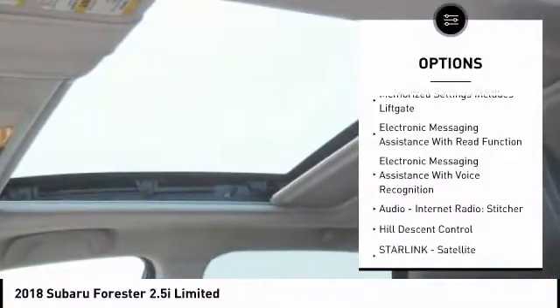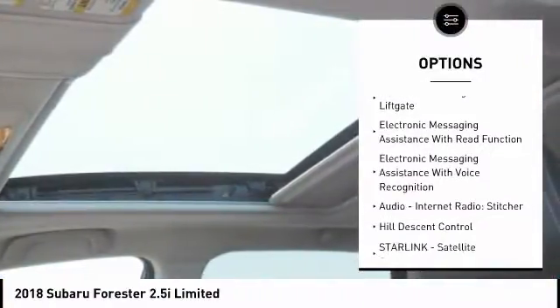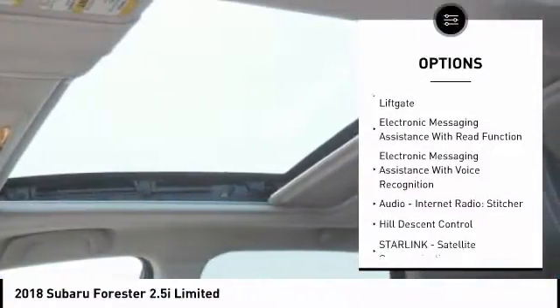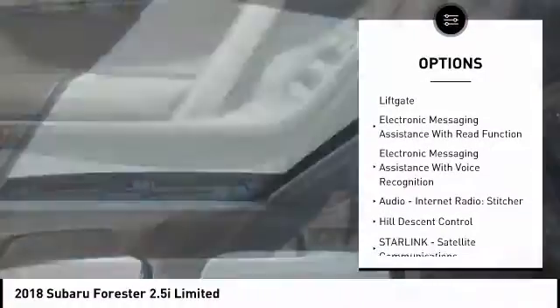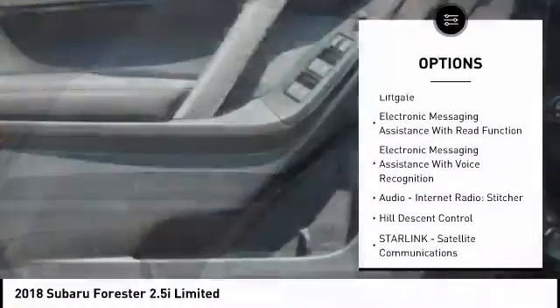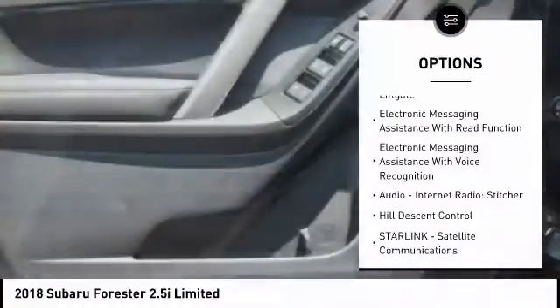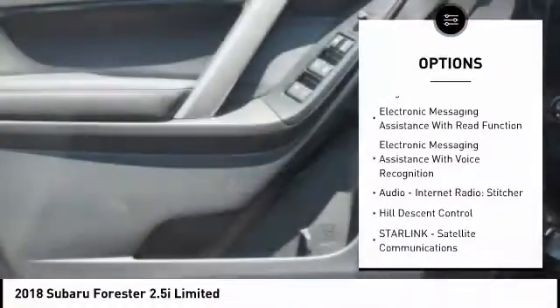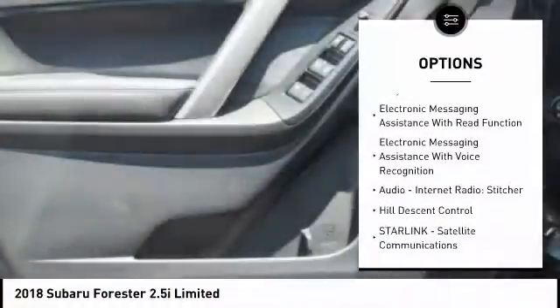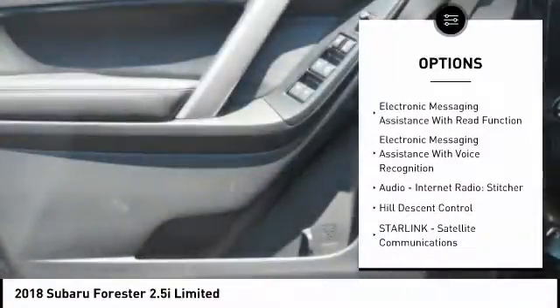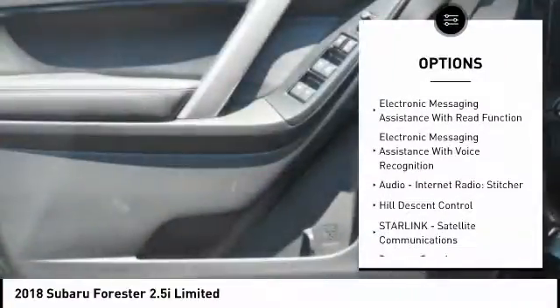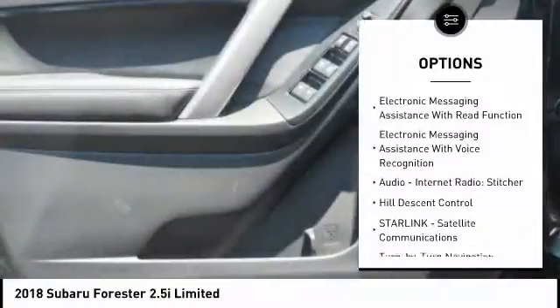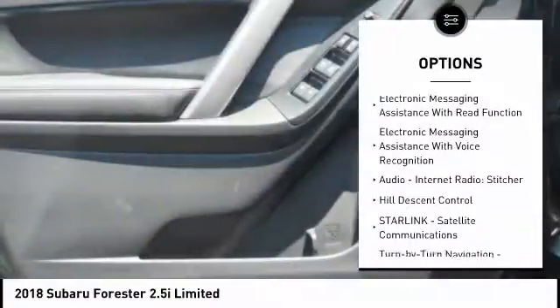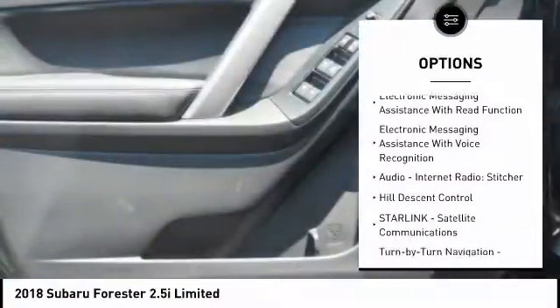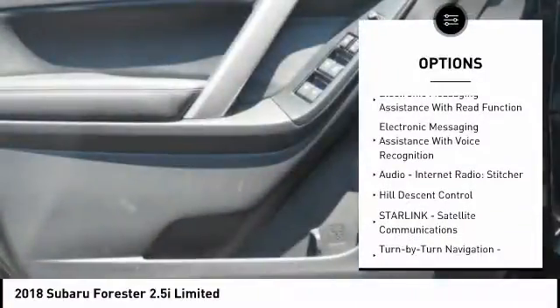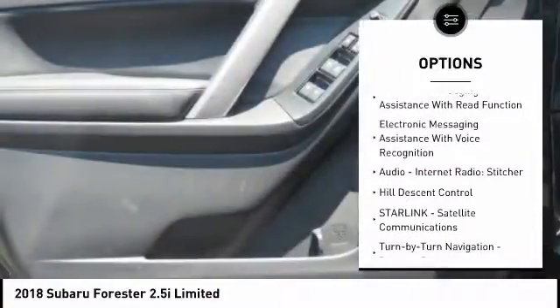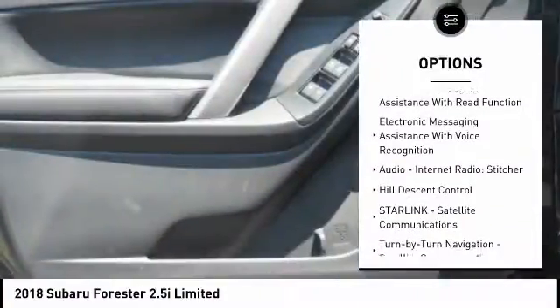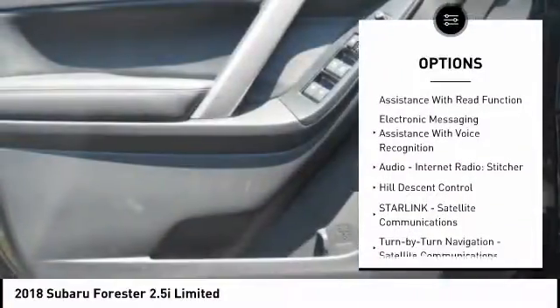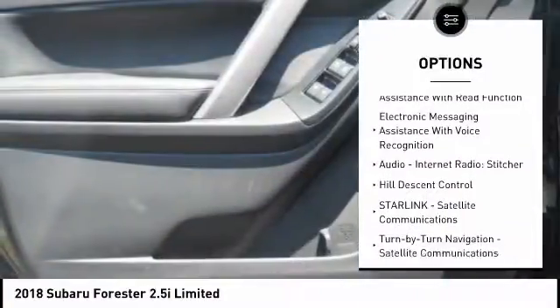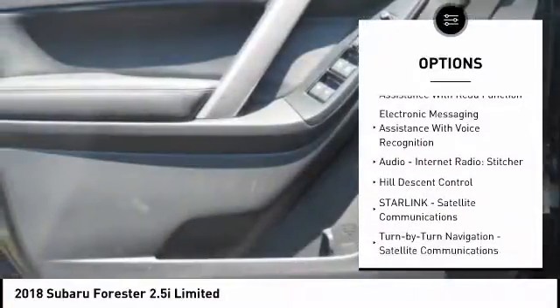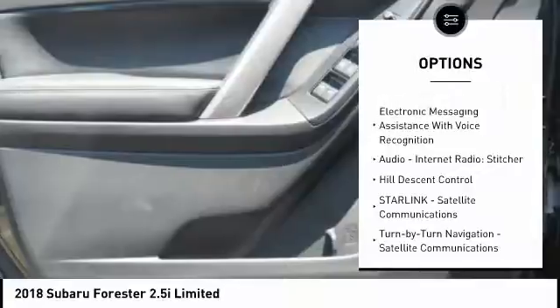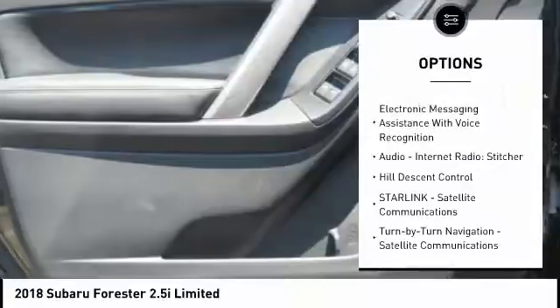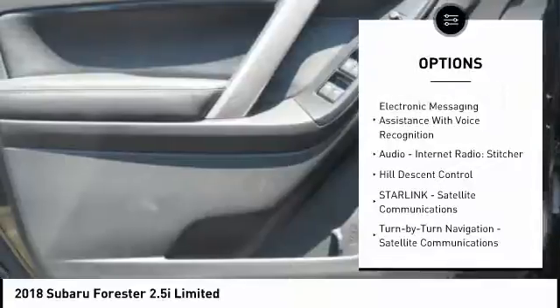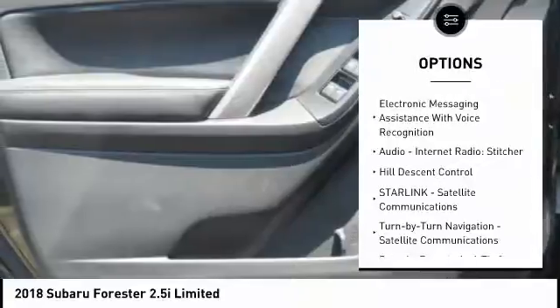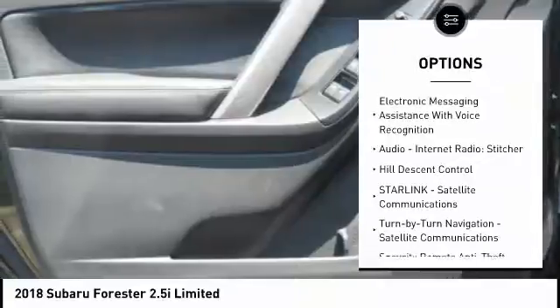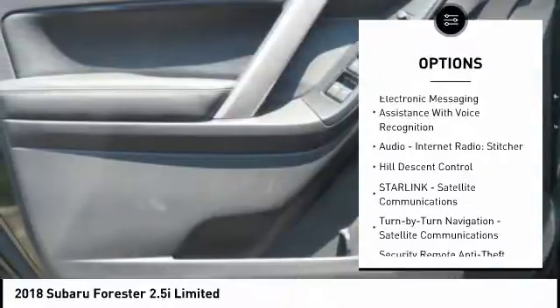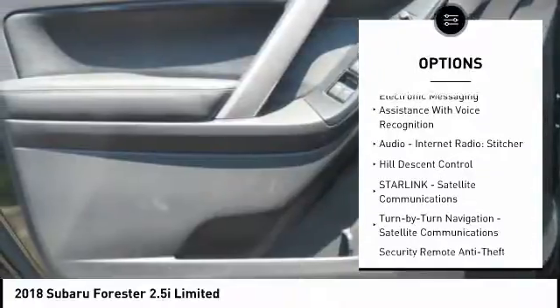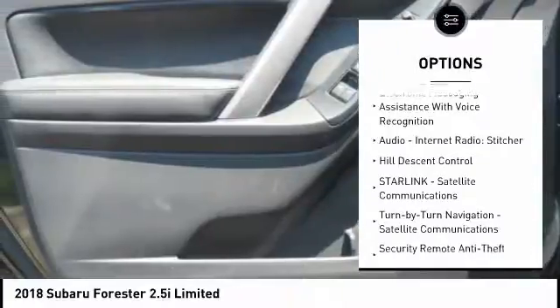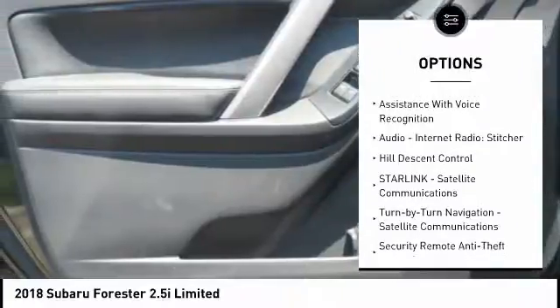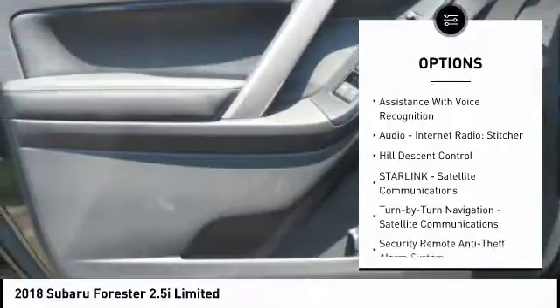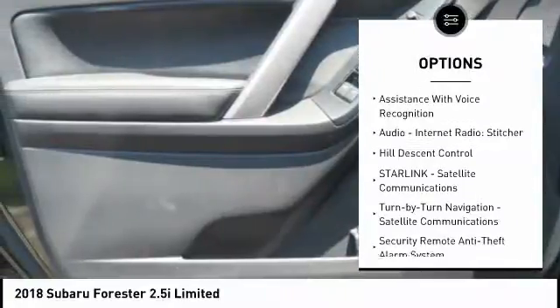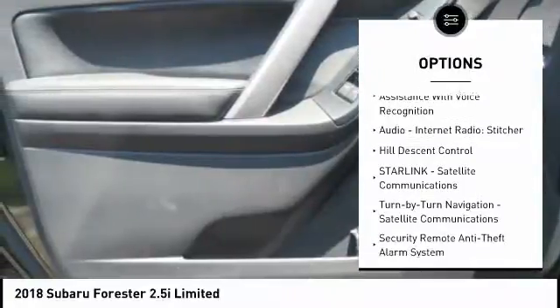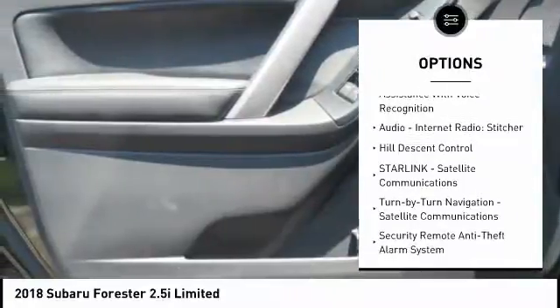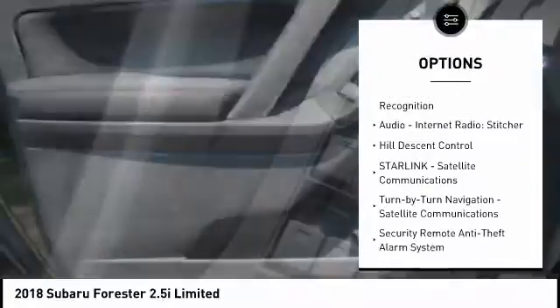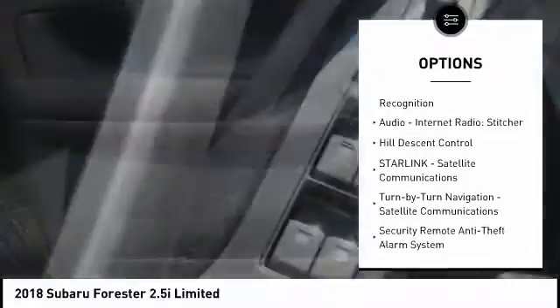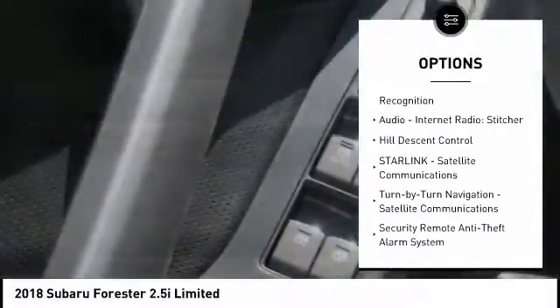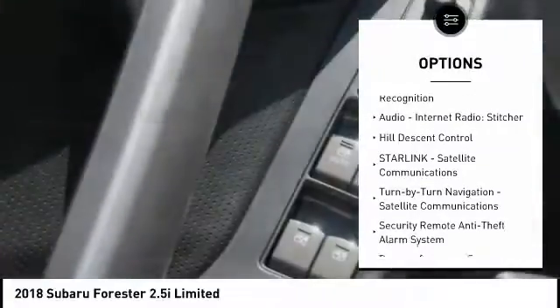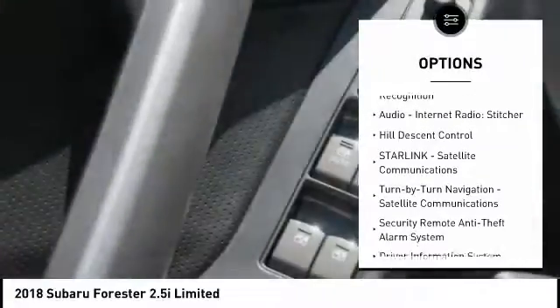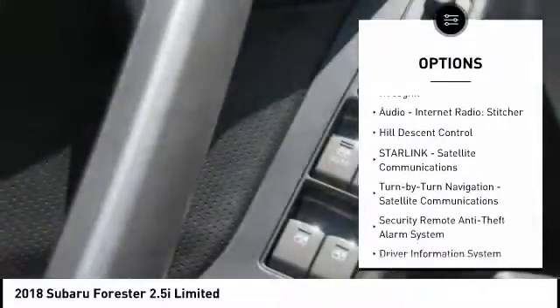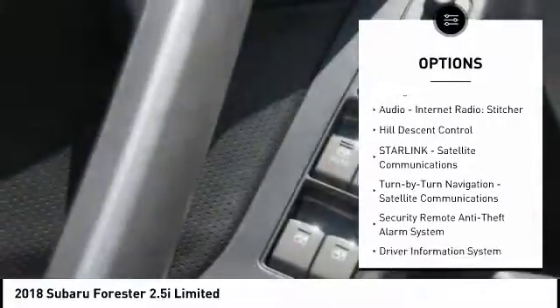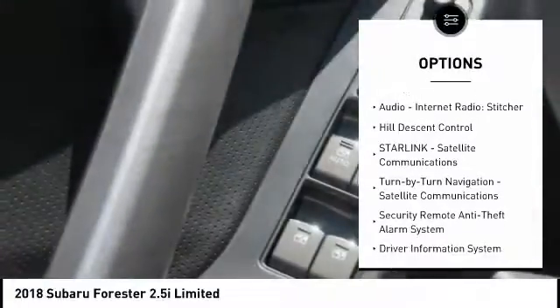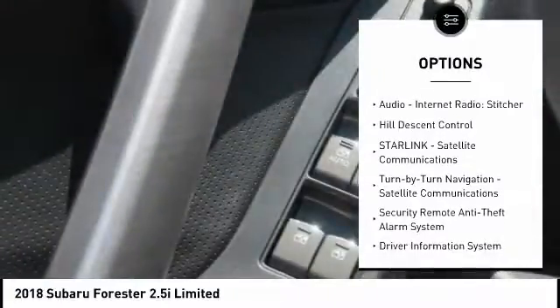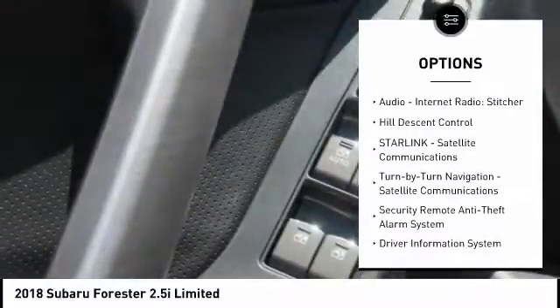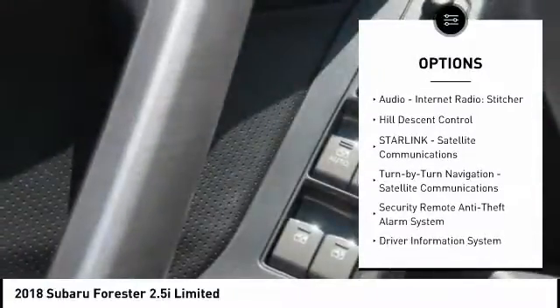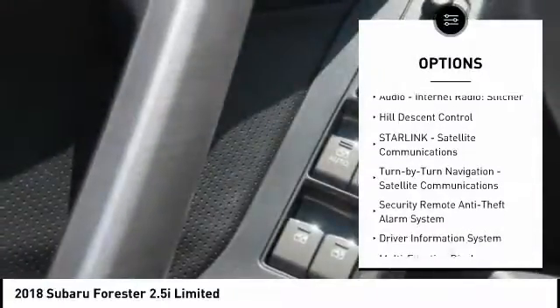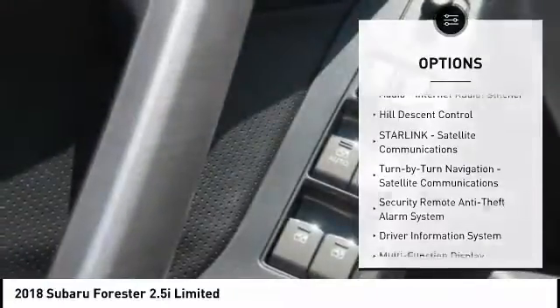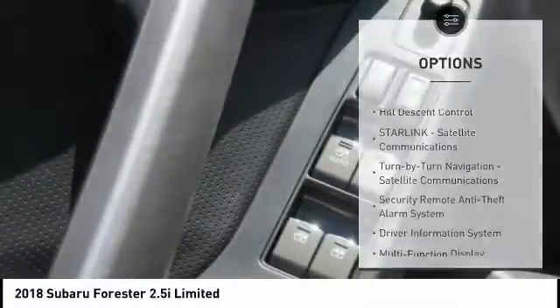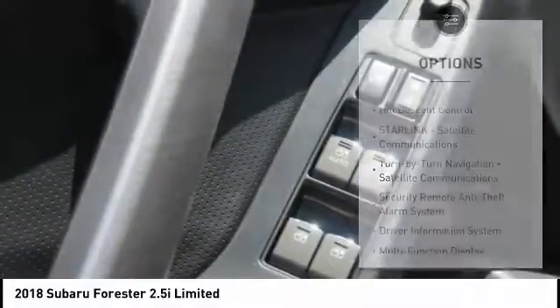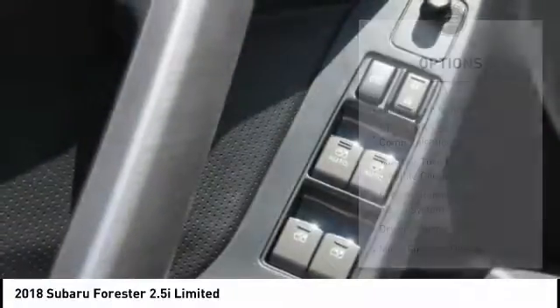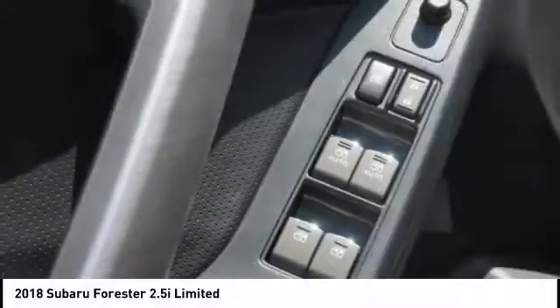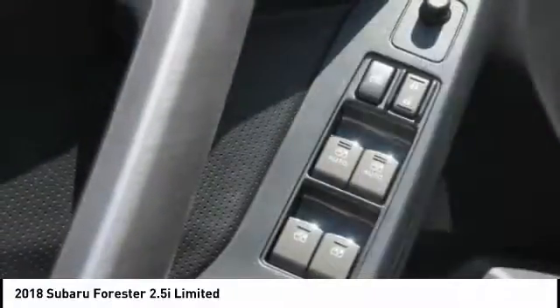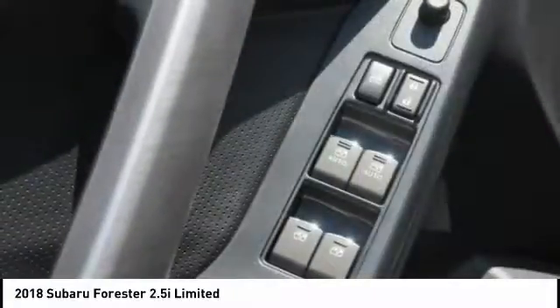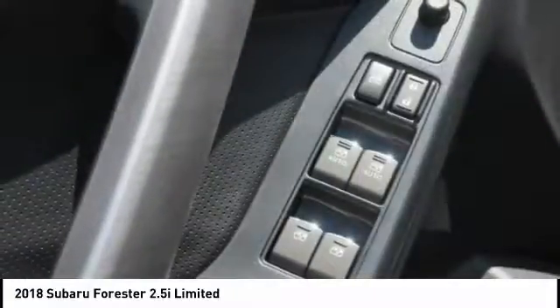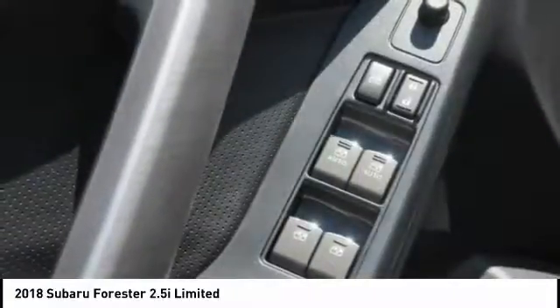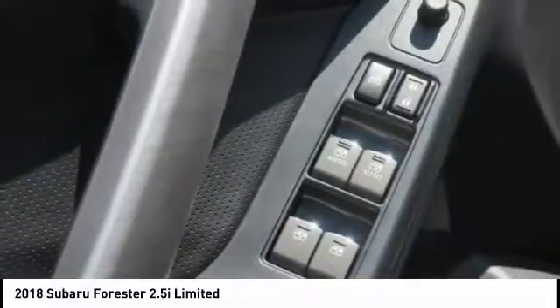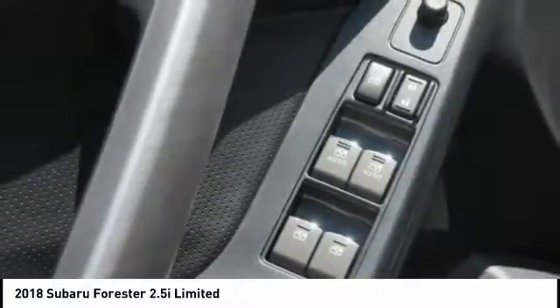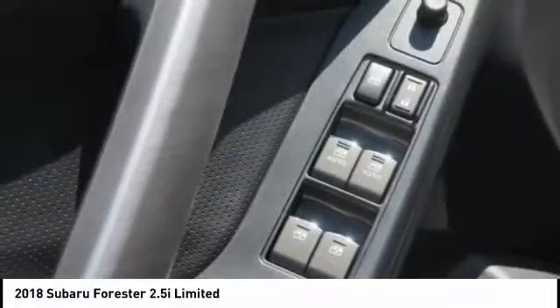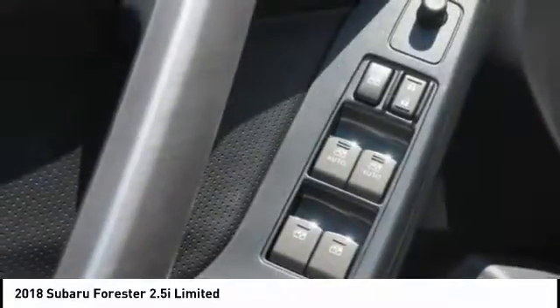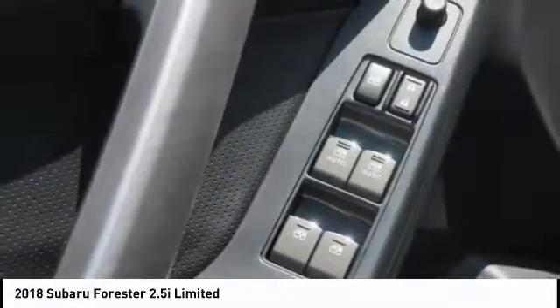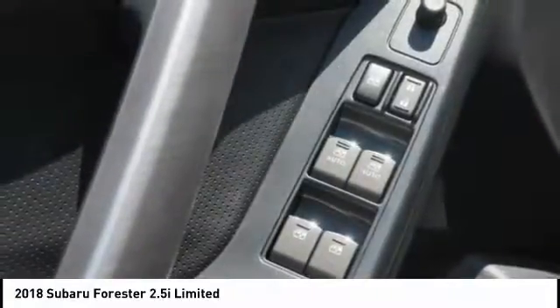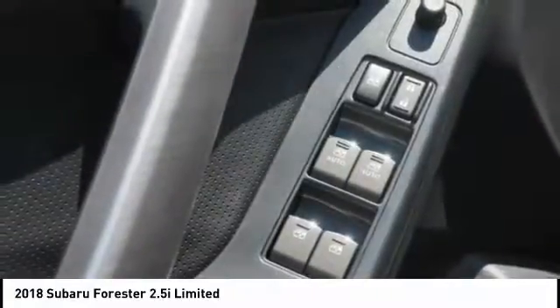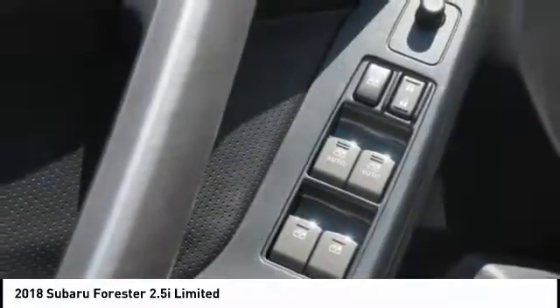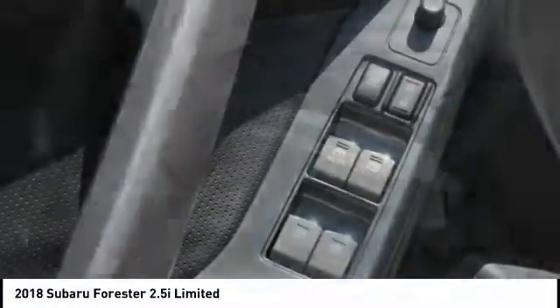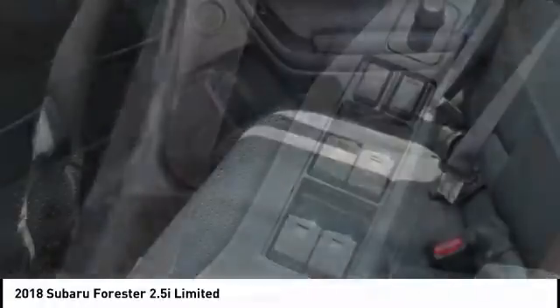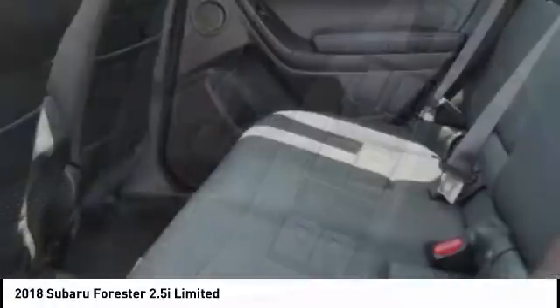Power brakes, clock, trip computer, child safety locks, overhead console, cargo area light.